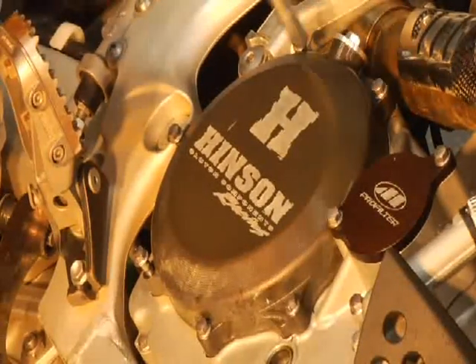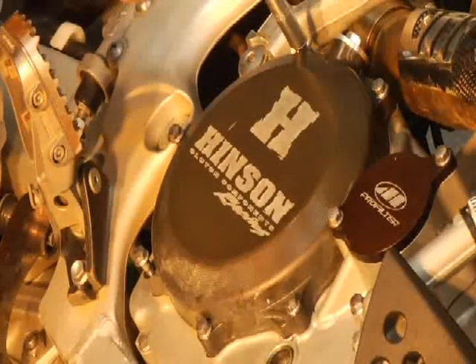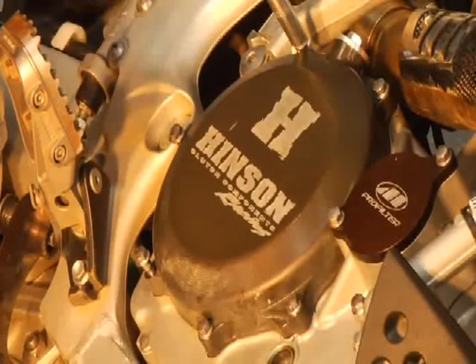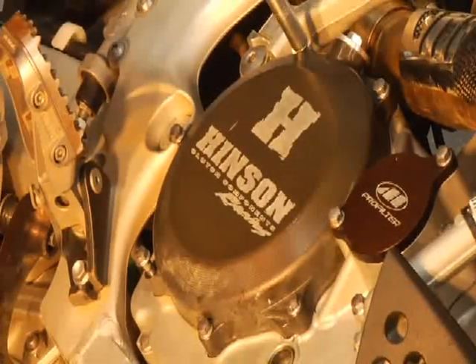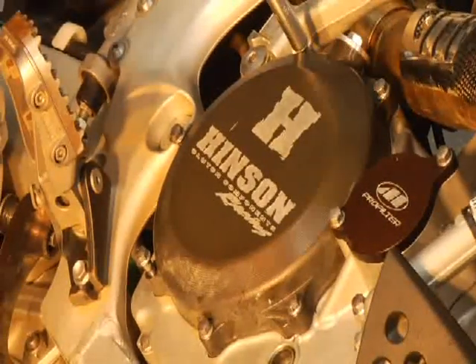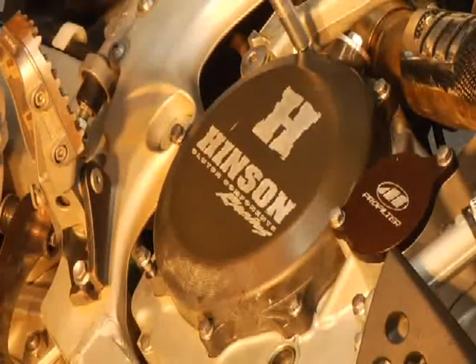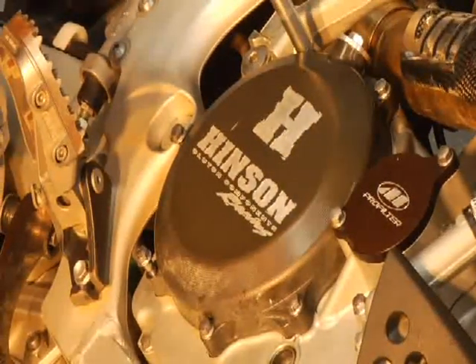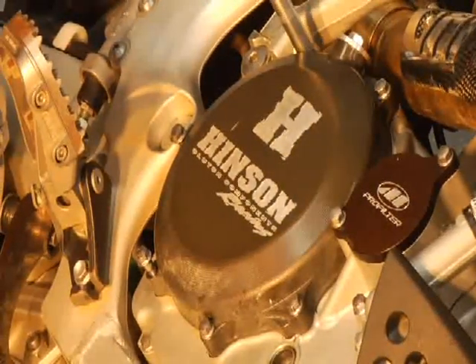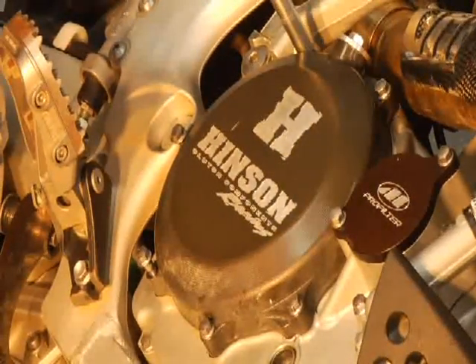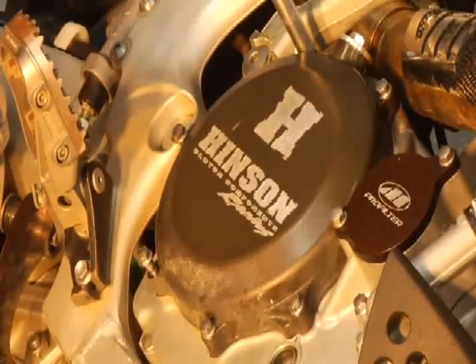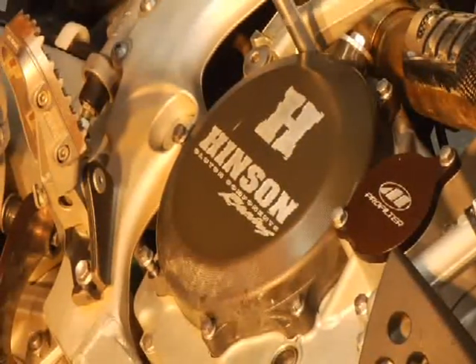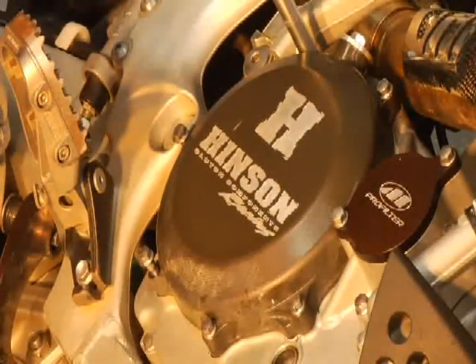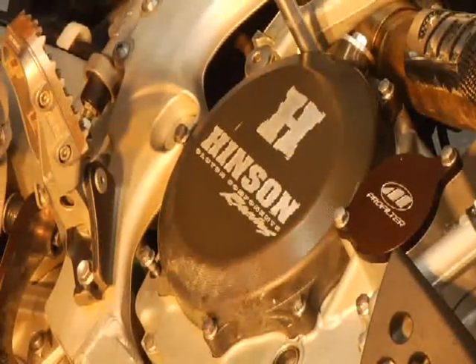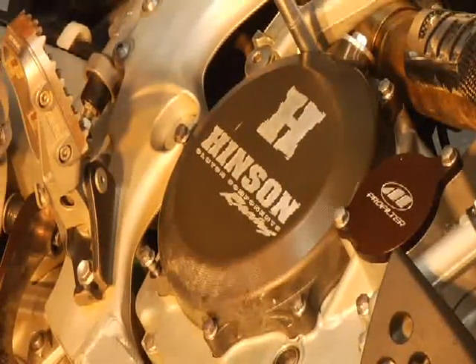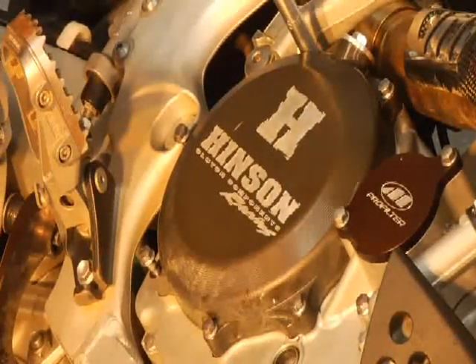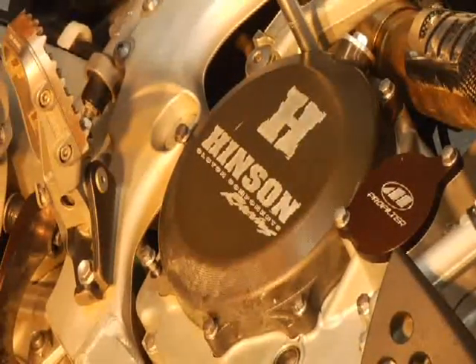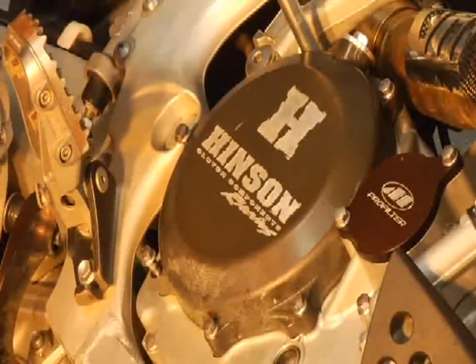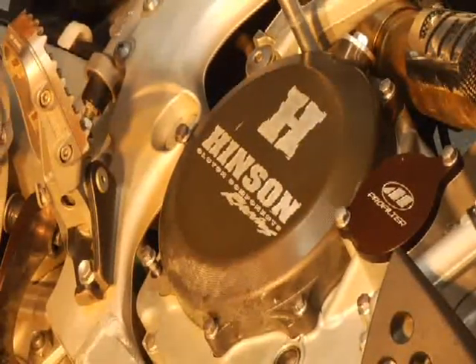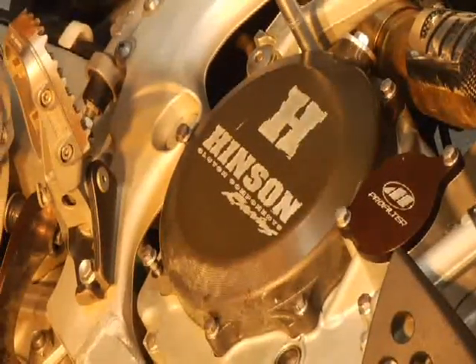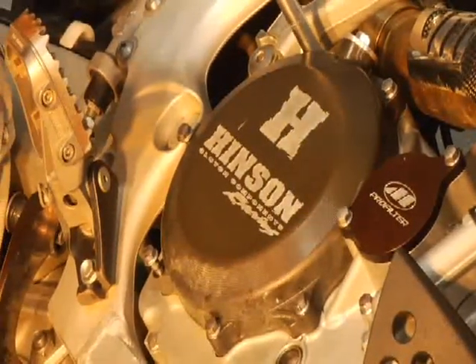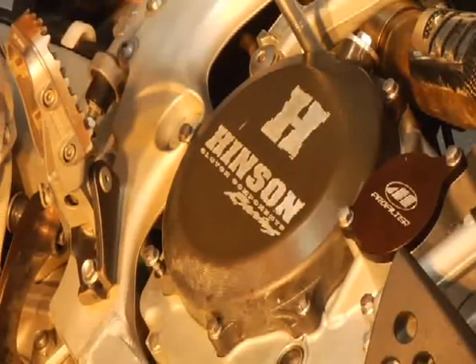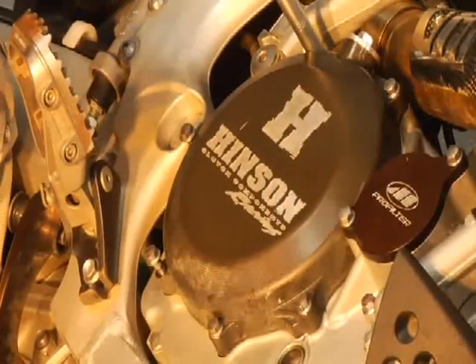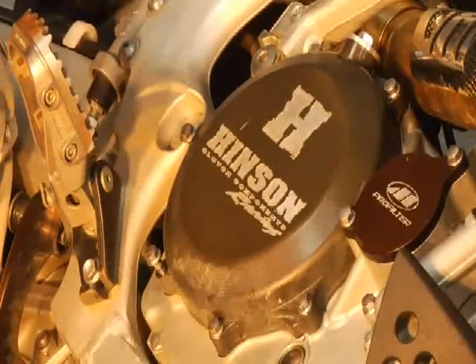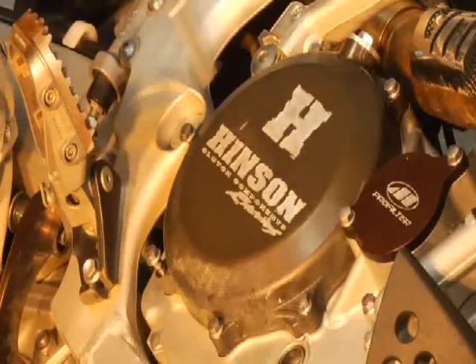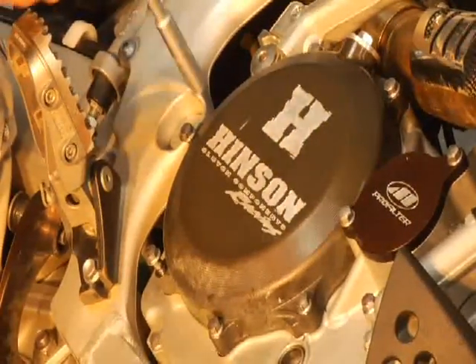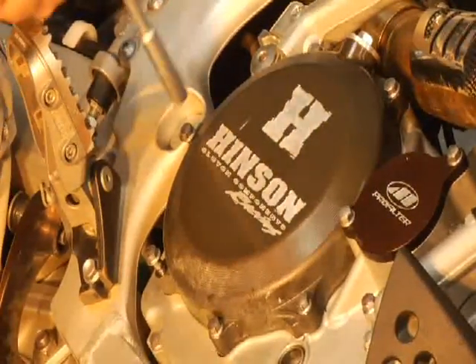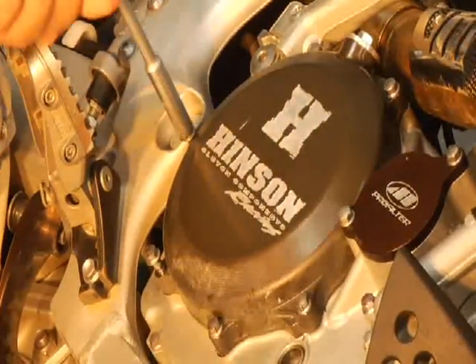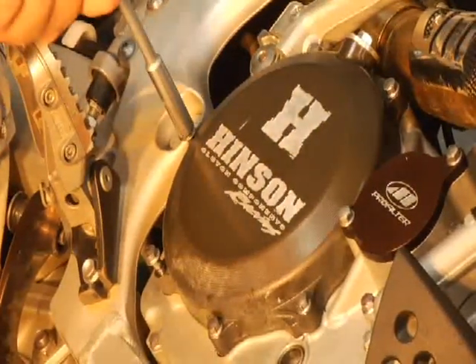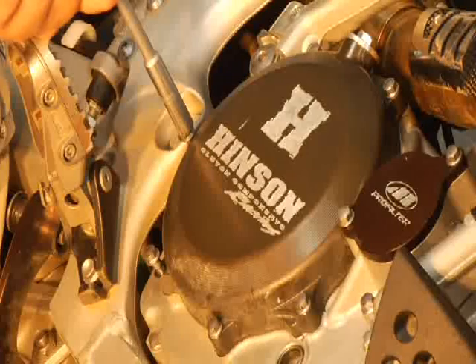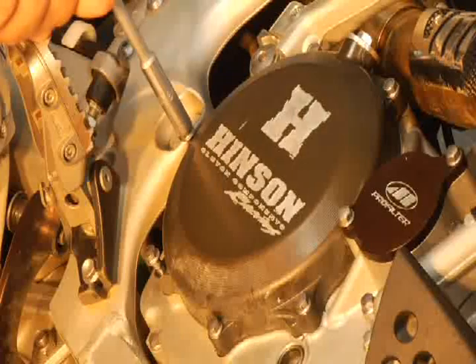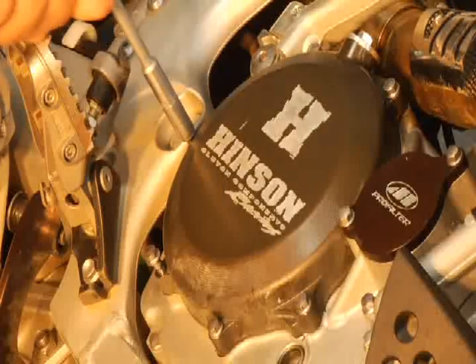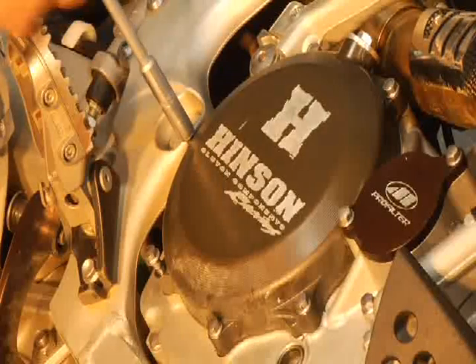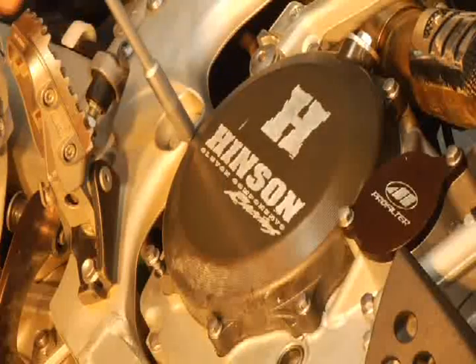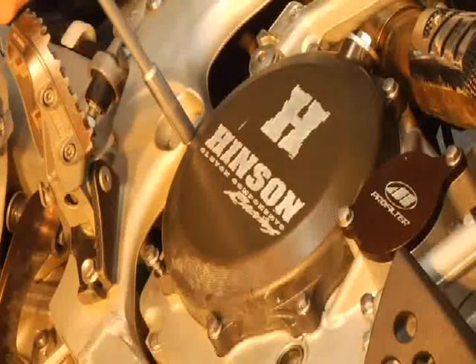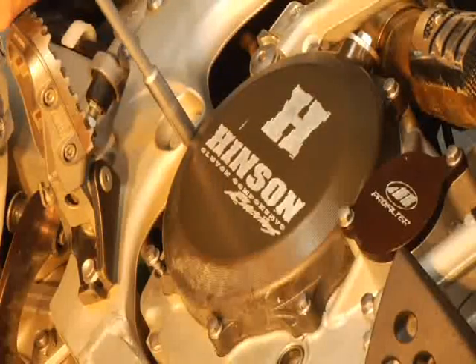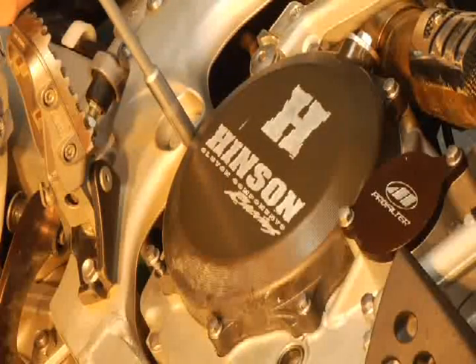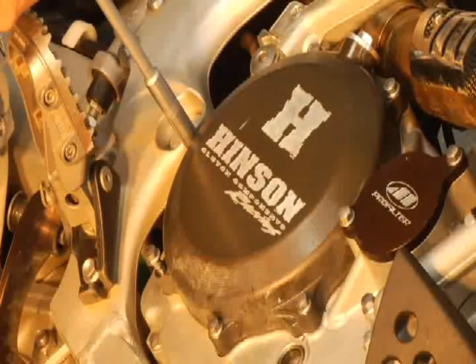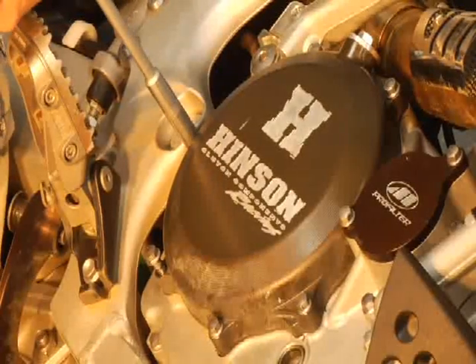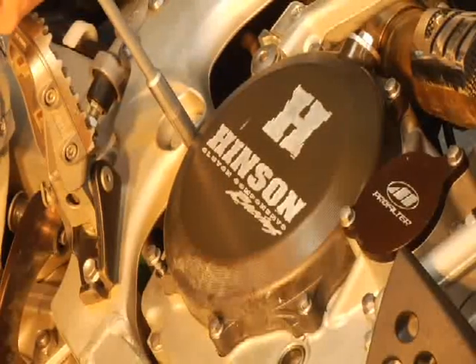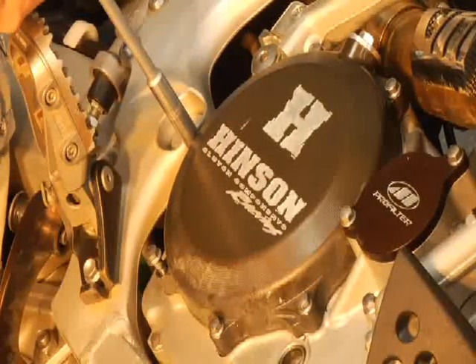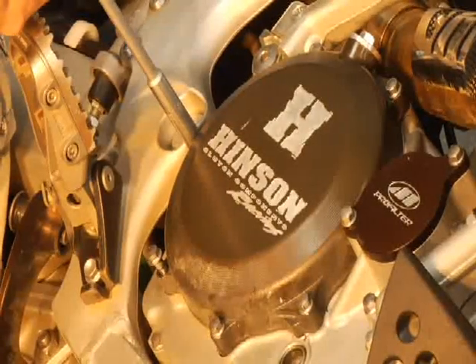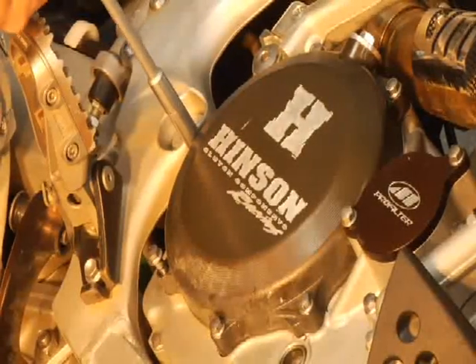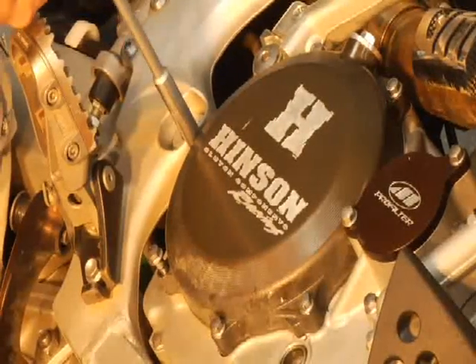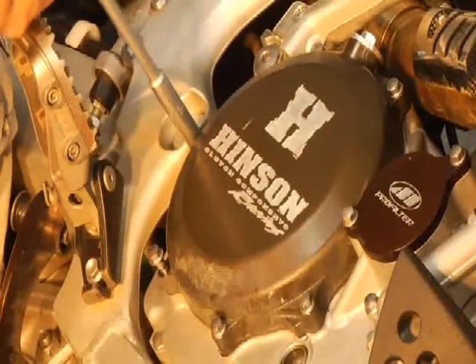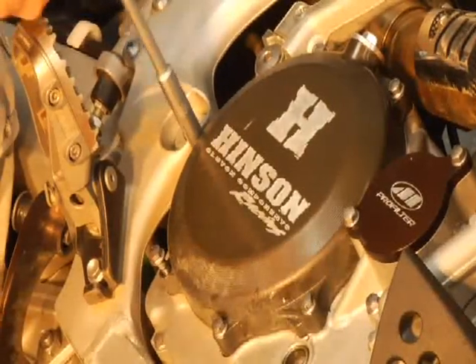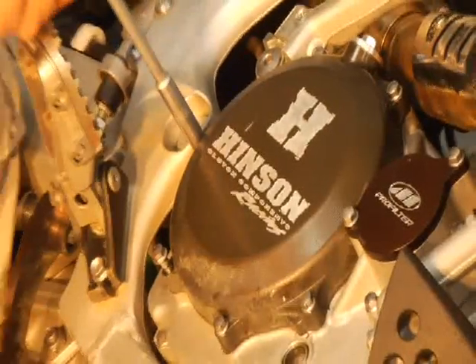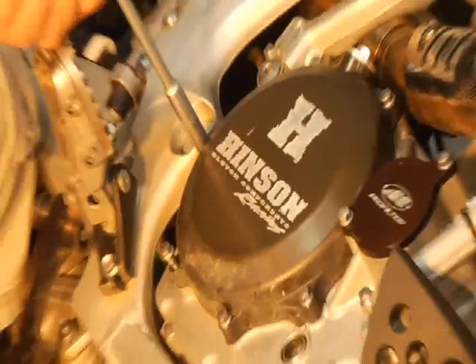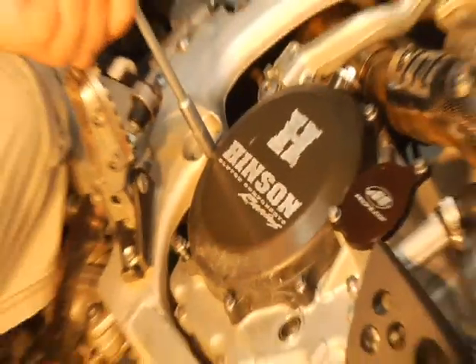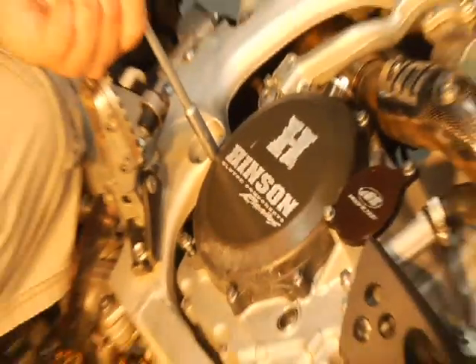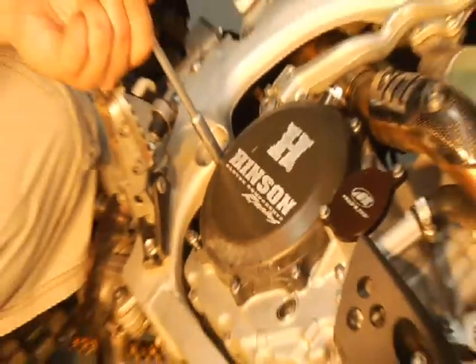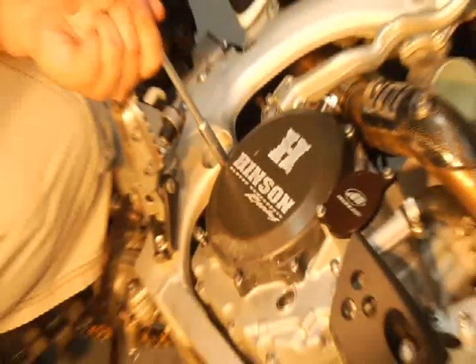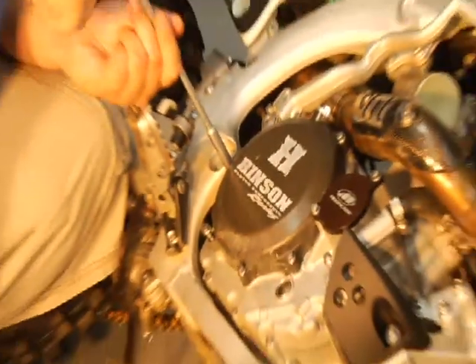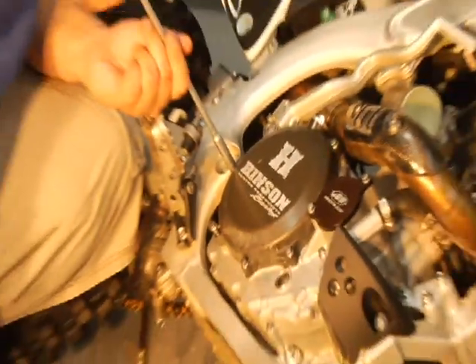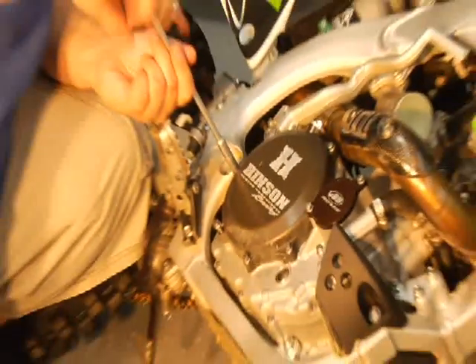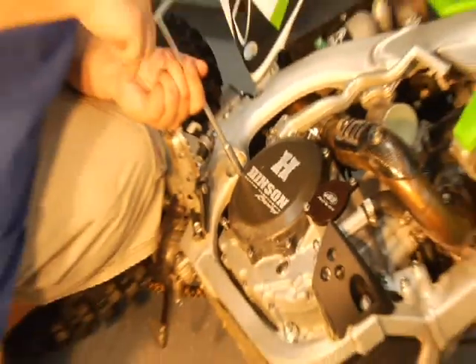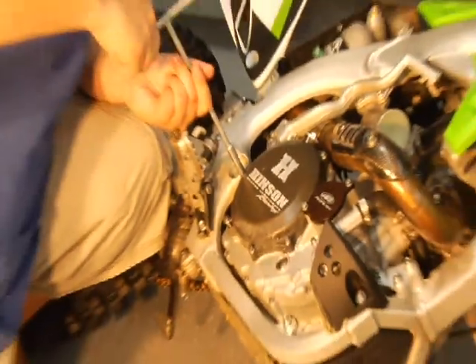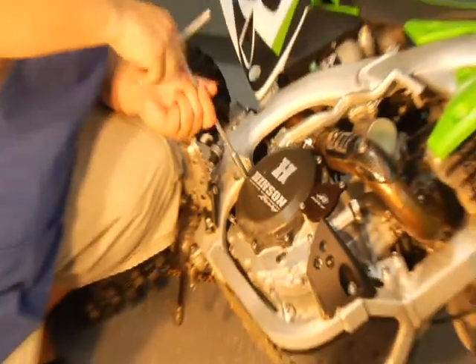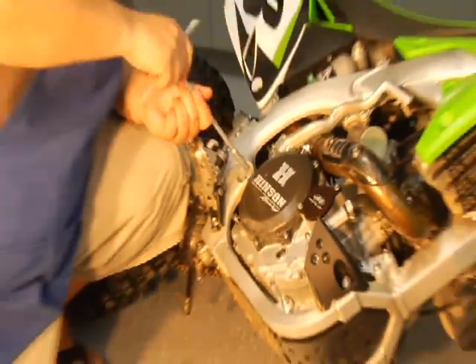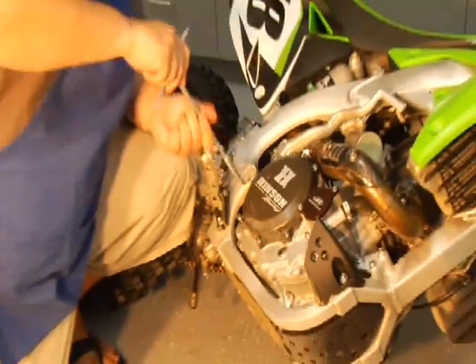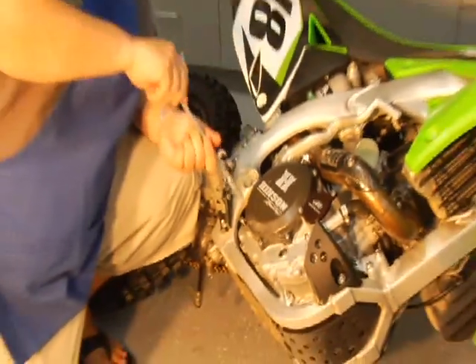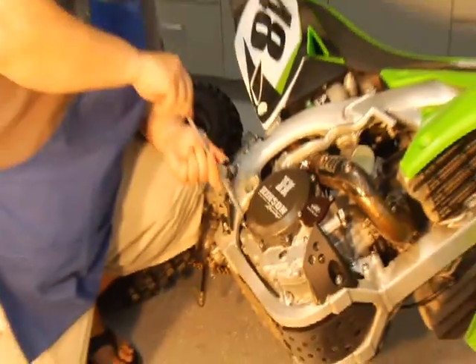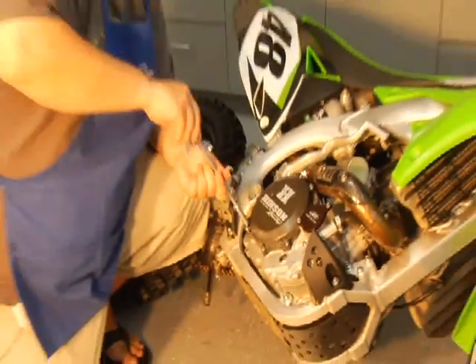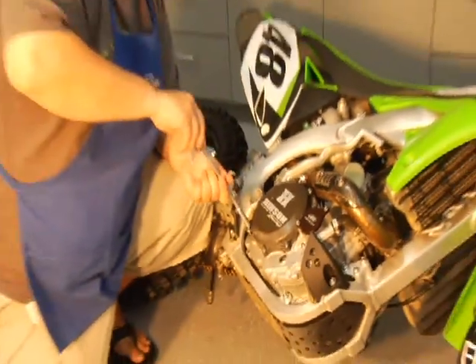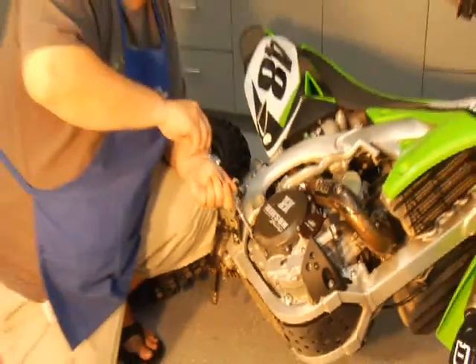My name's Steve Mathis, and that has been the Transworld Motocross How-To presented by Bike Bandit this week.